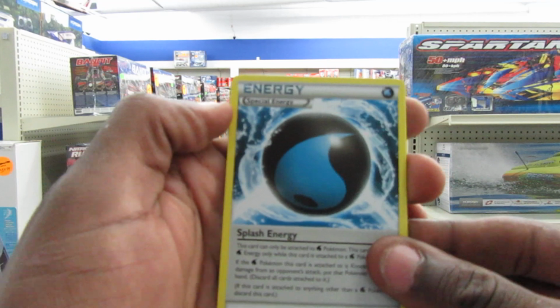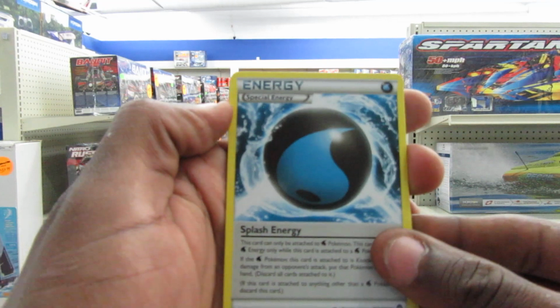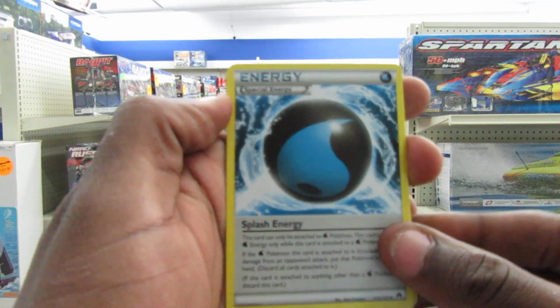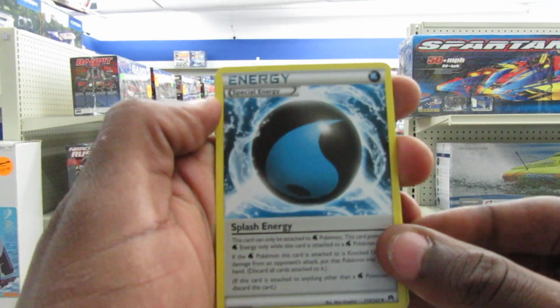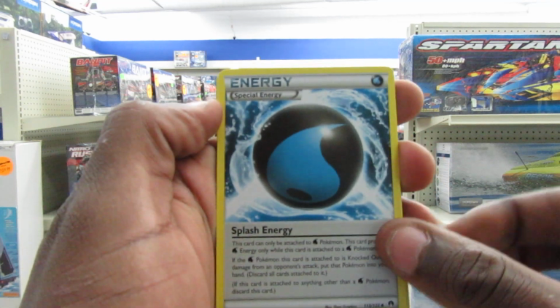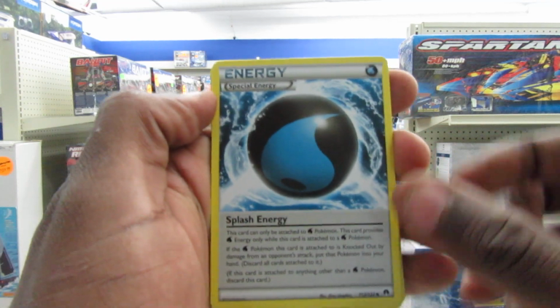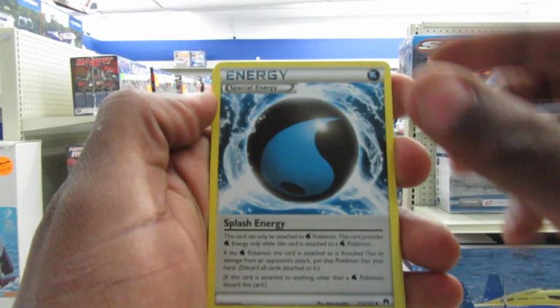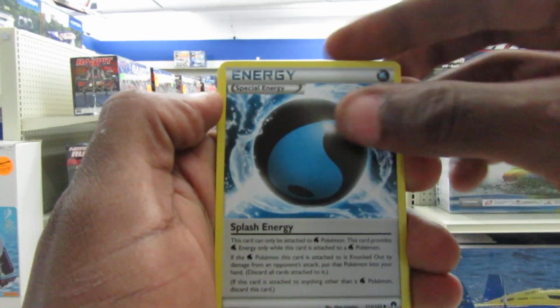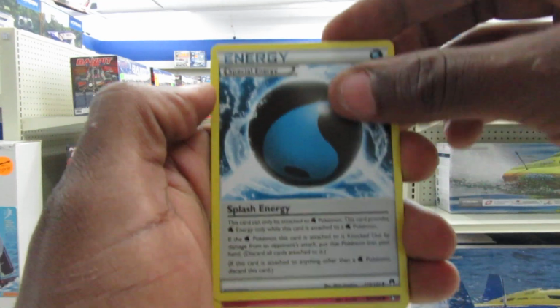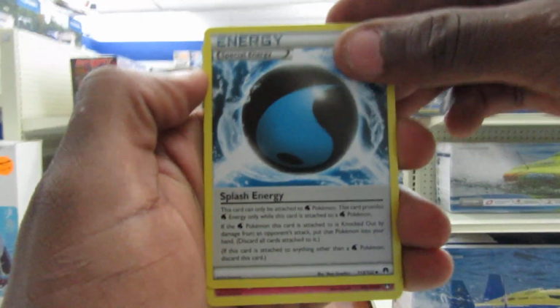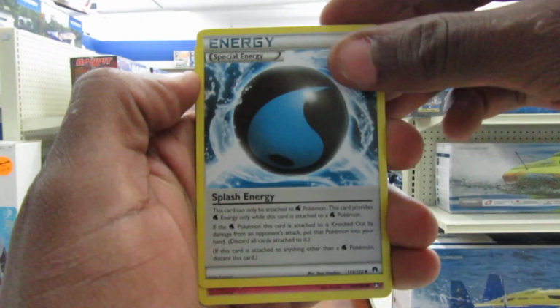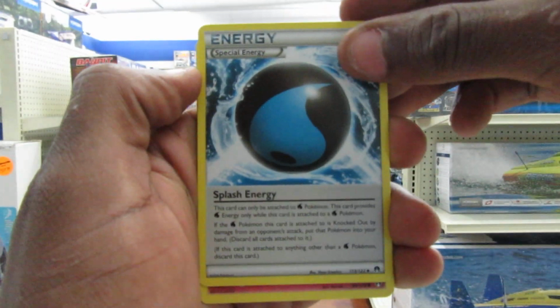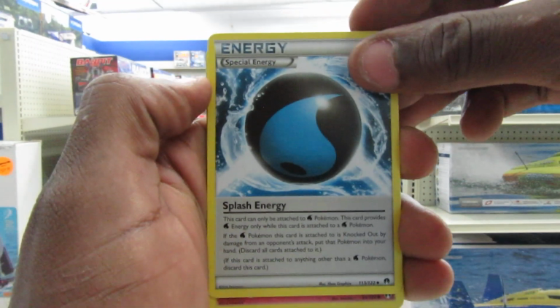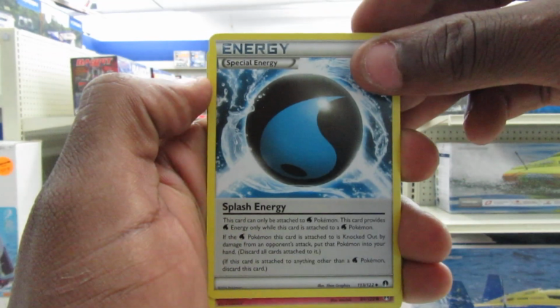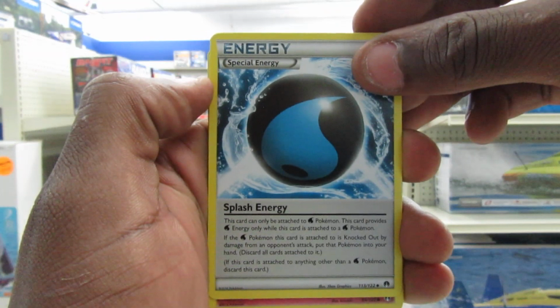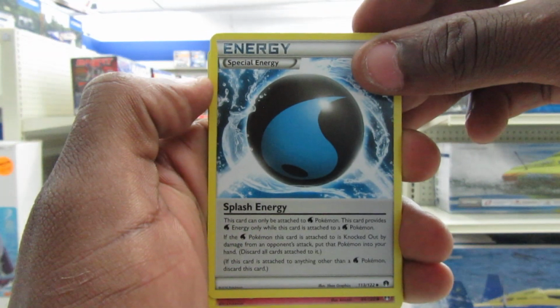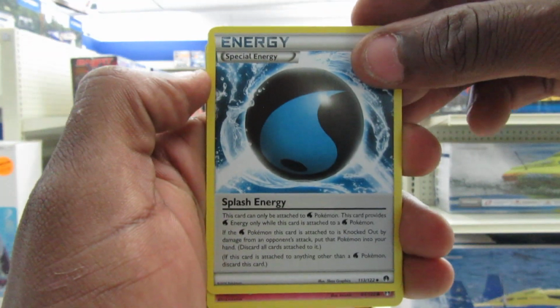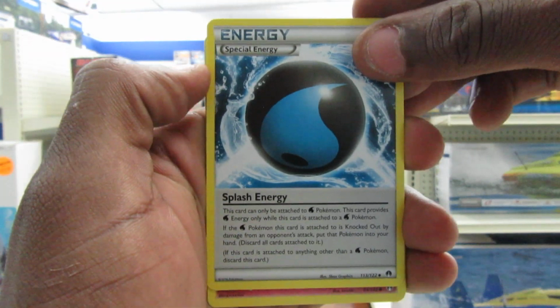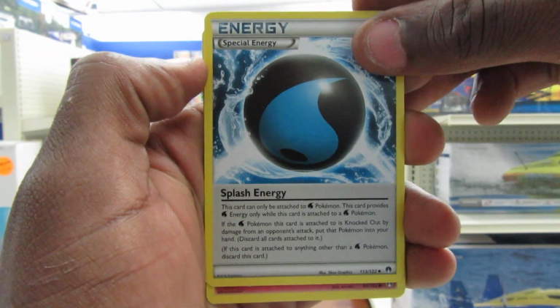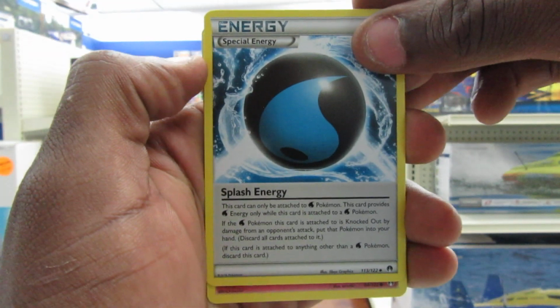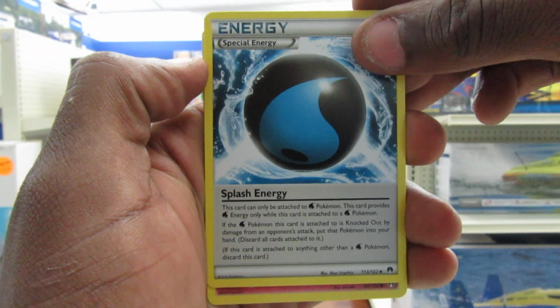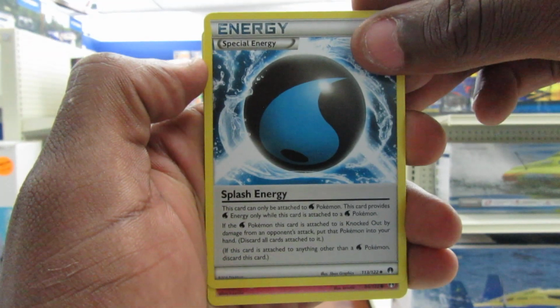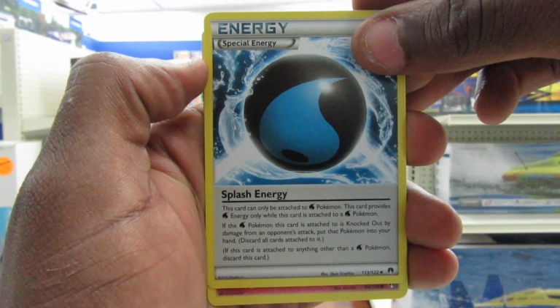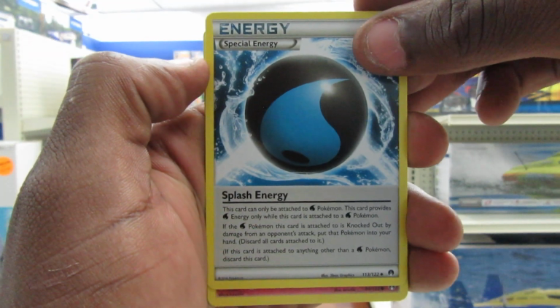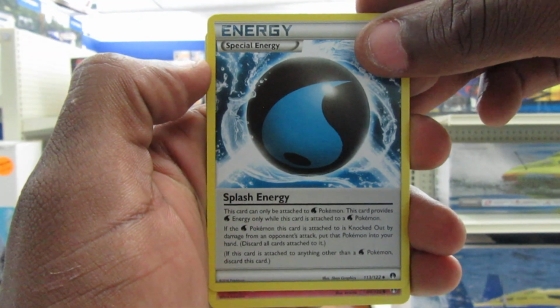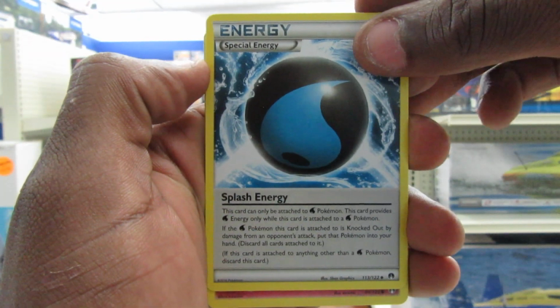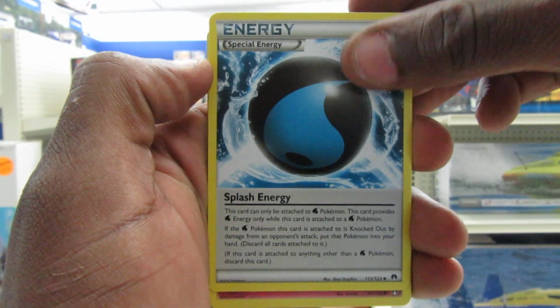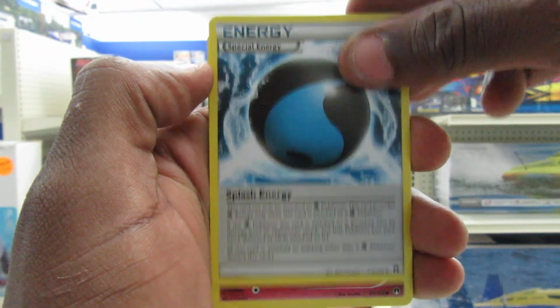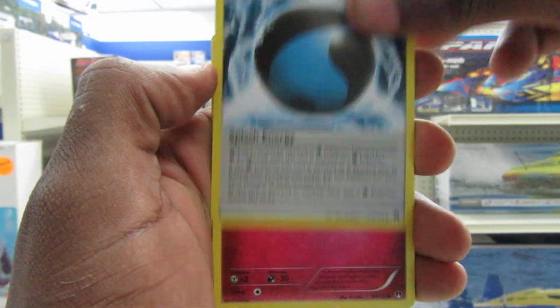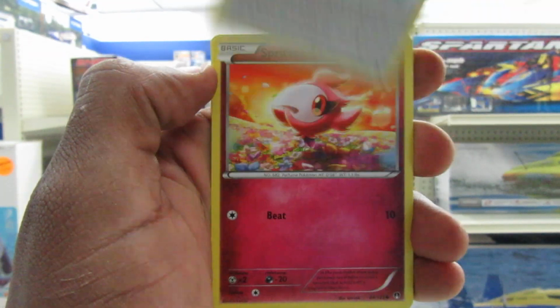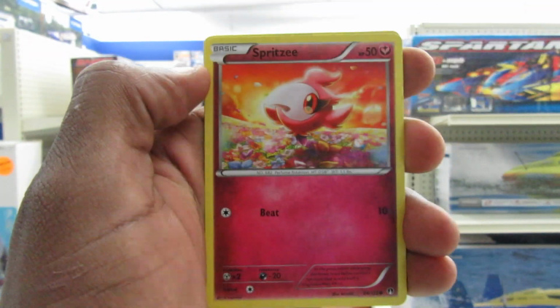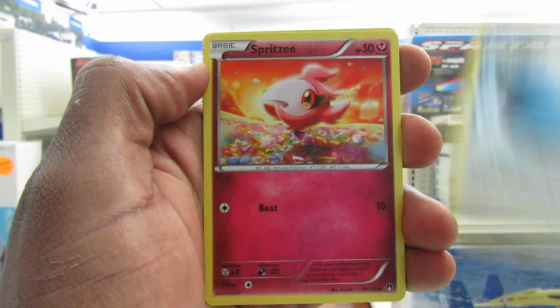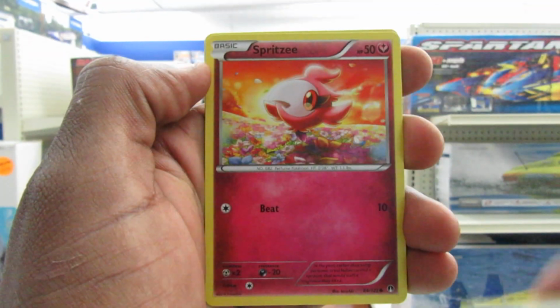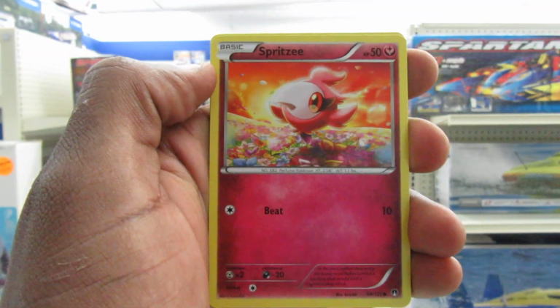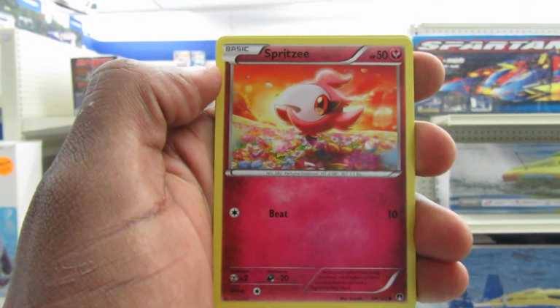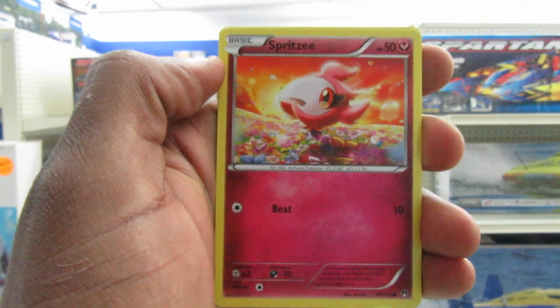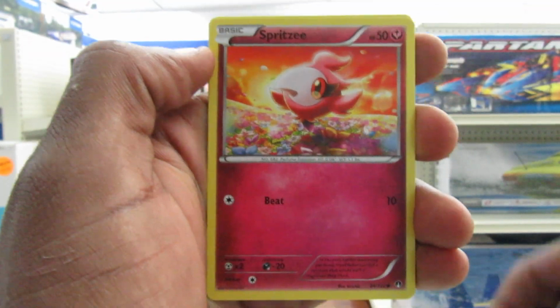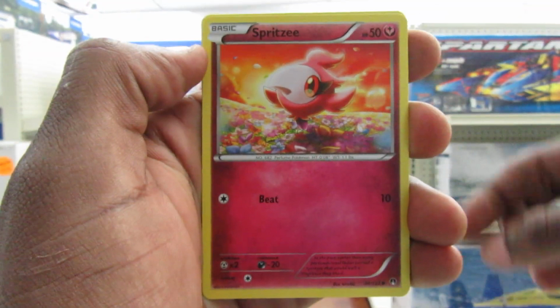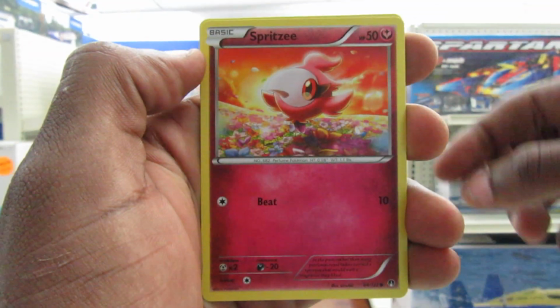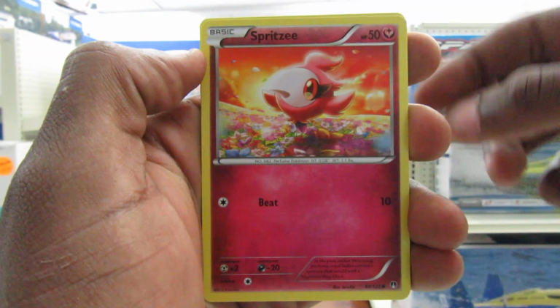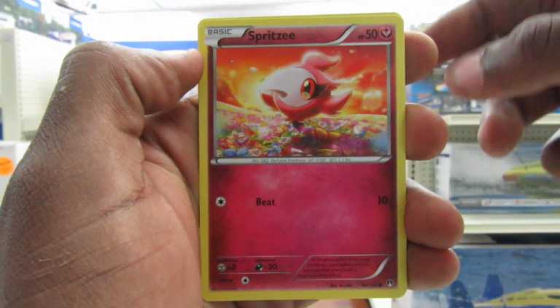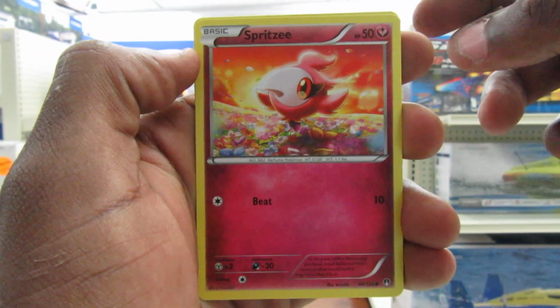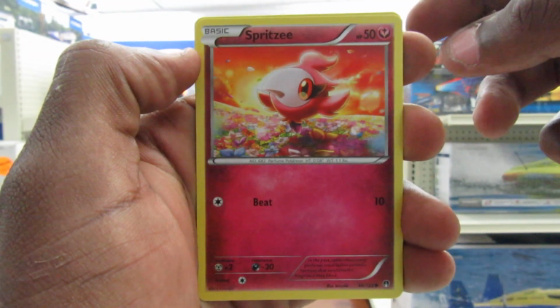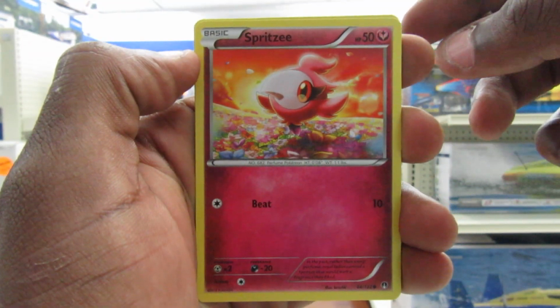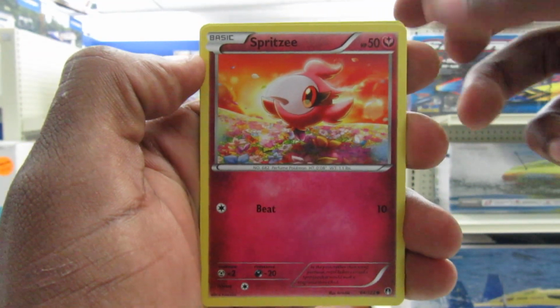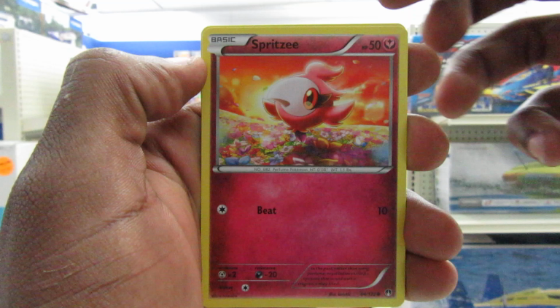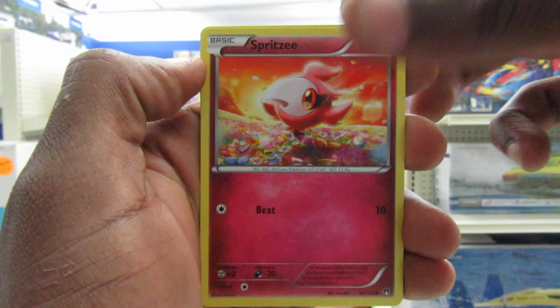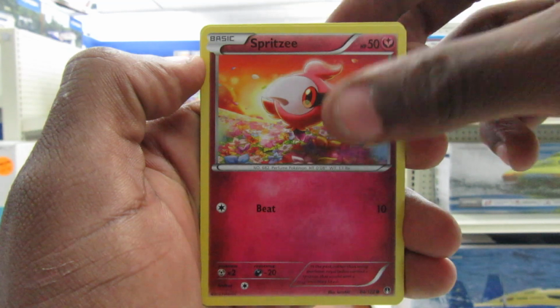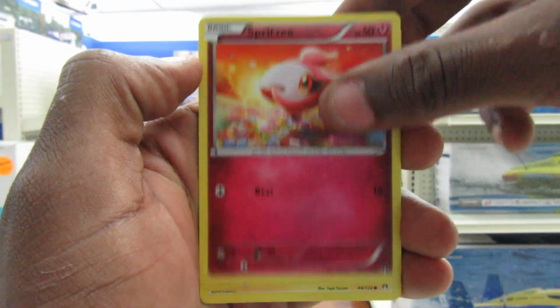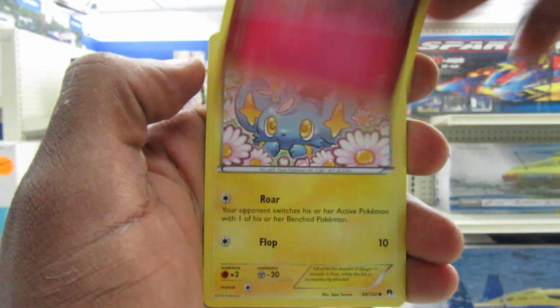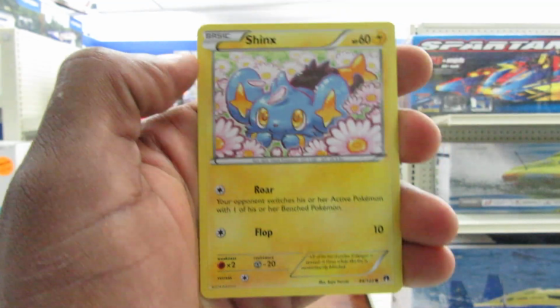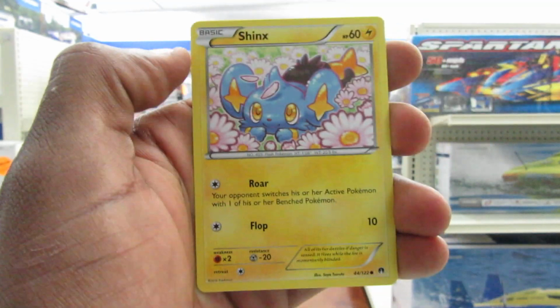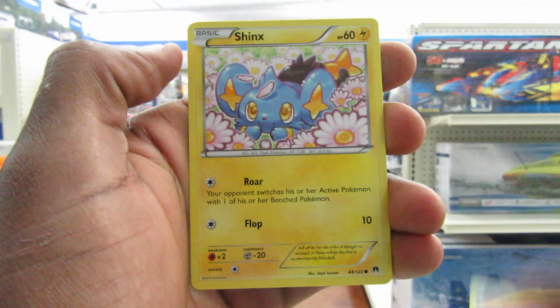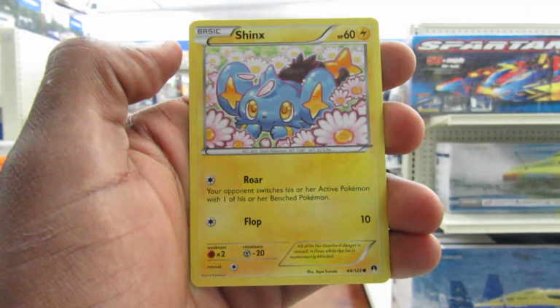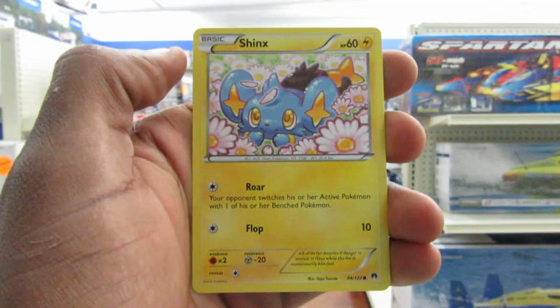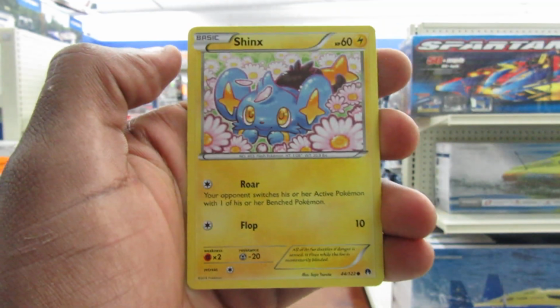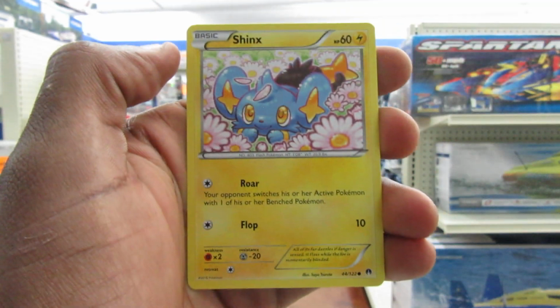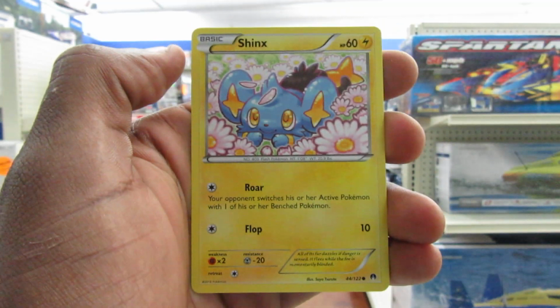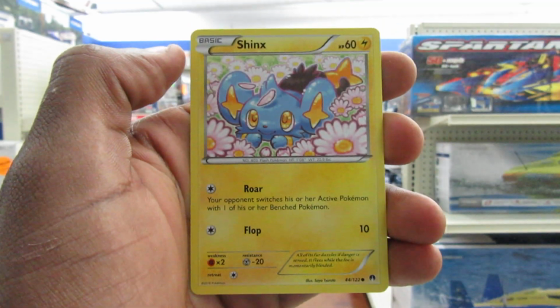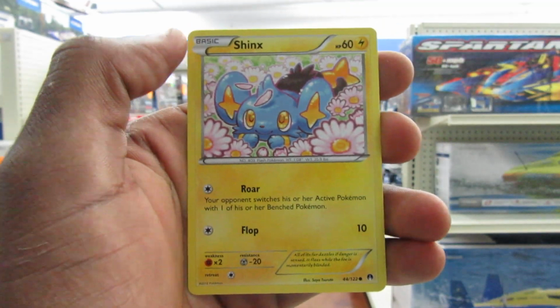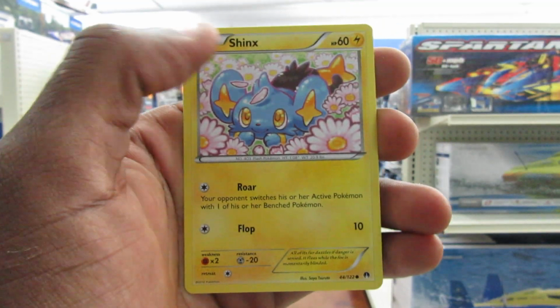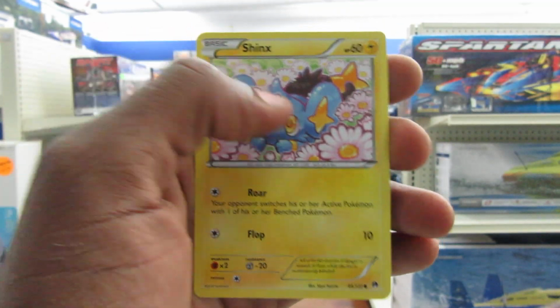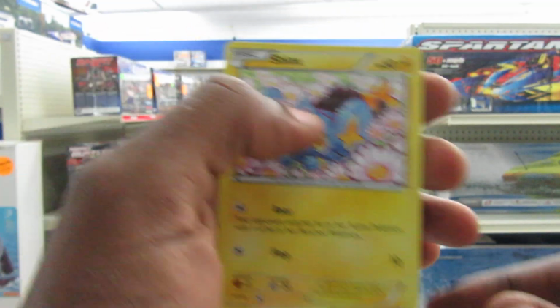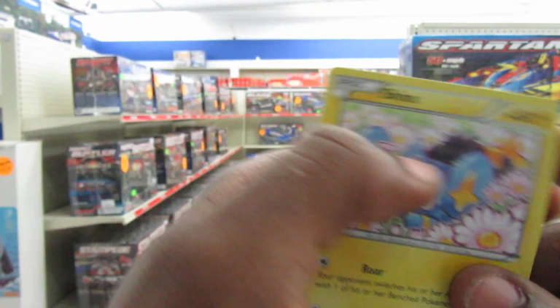Pack five — we have a Special Energy, a Spritzee, and a Shinx.